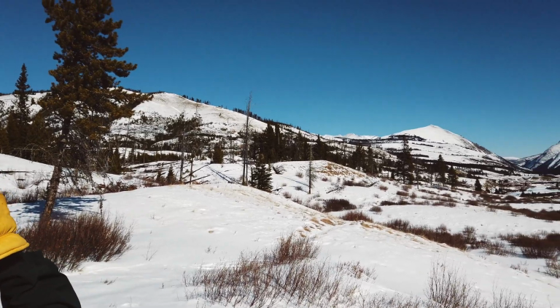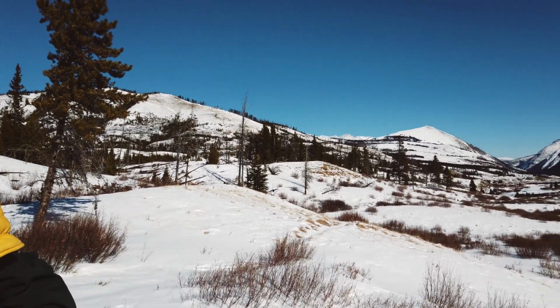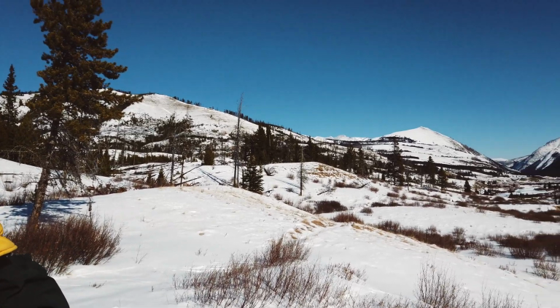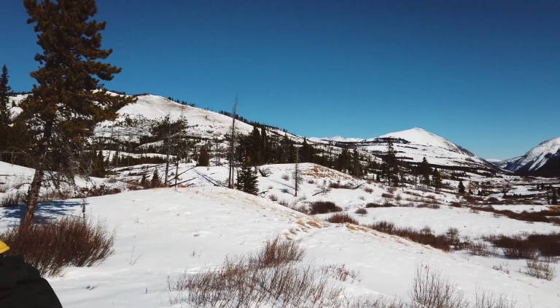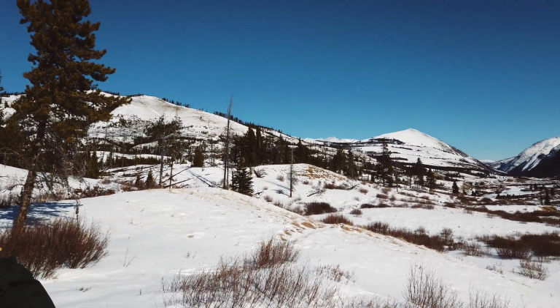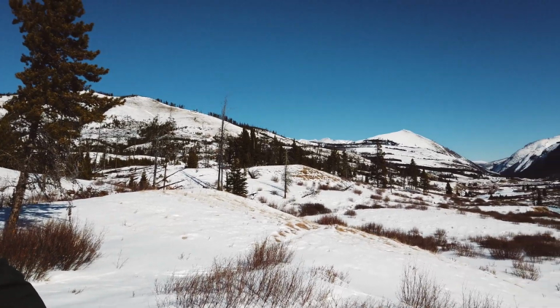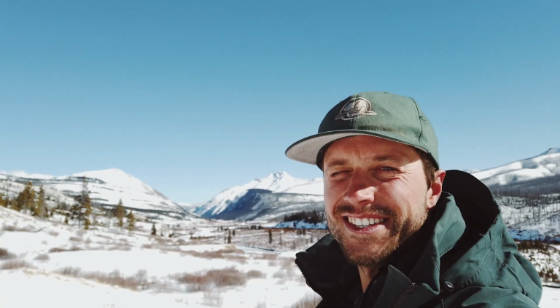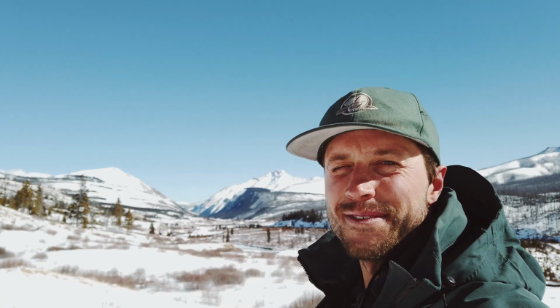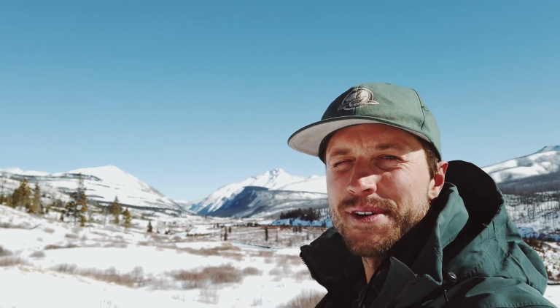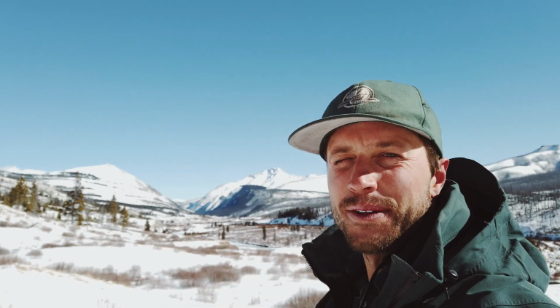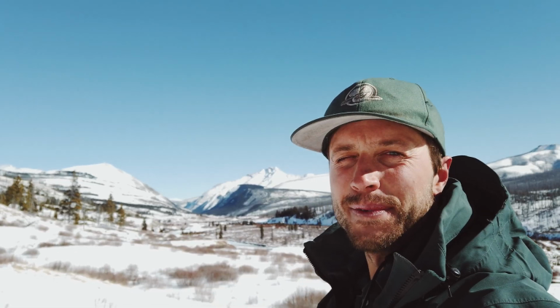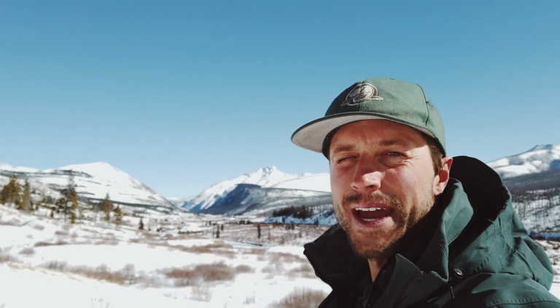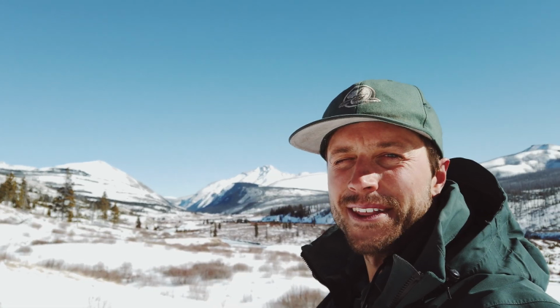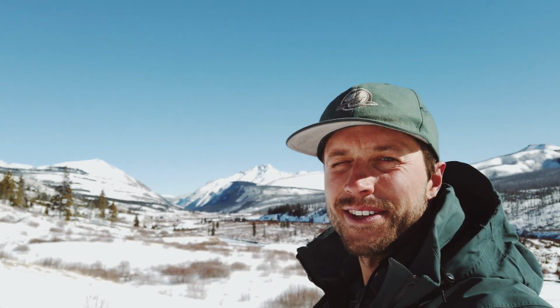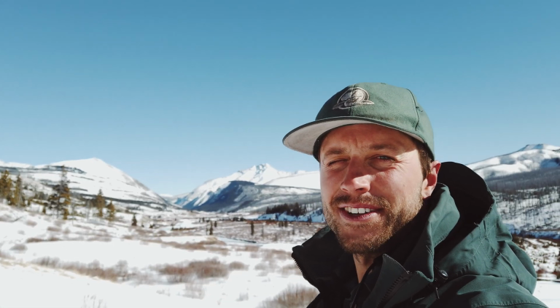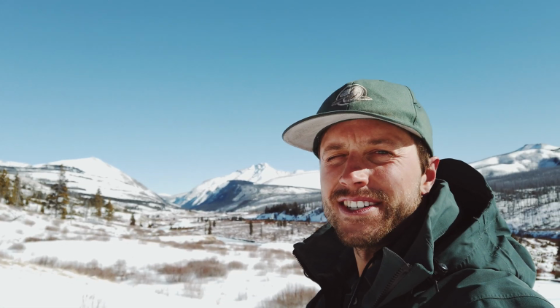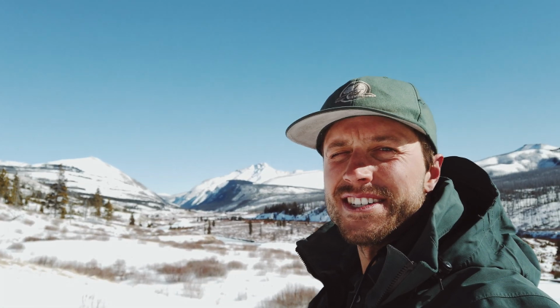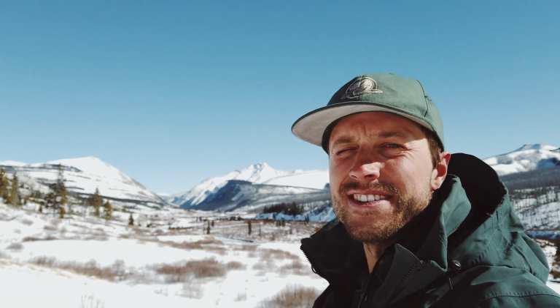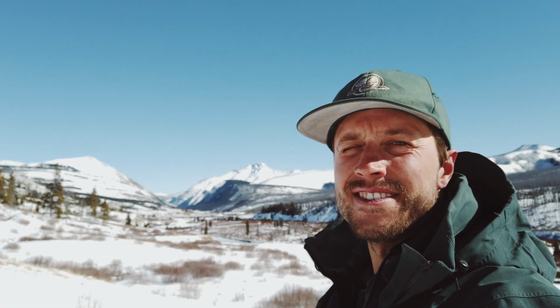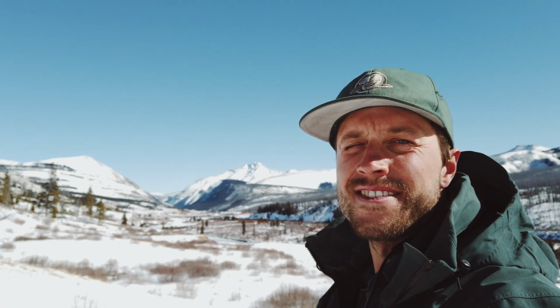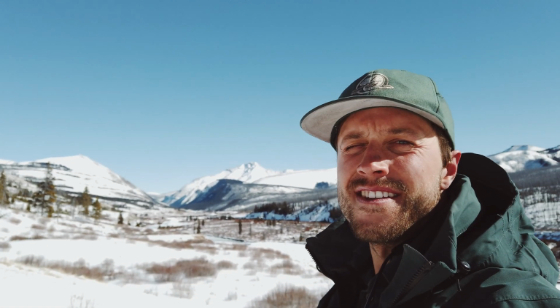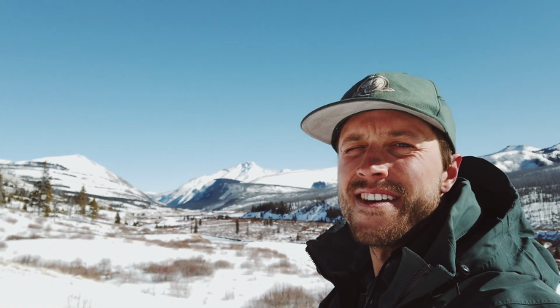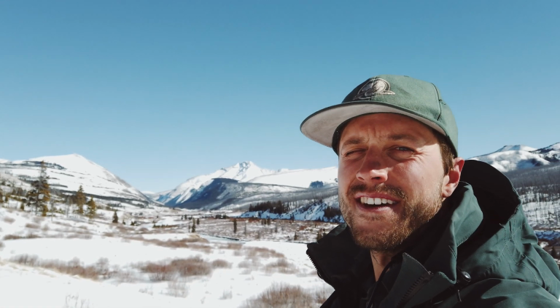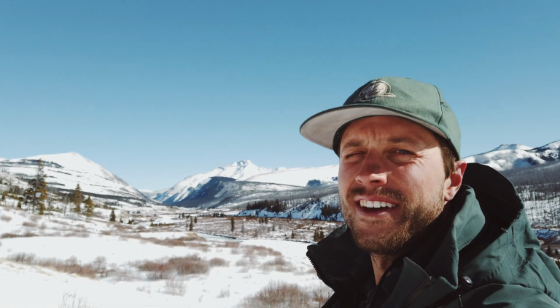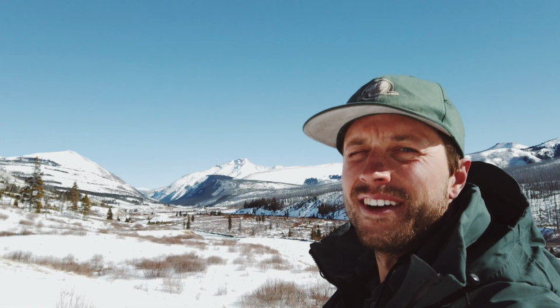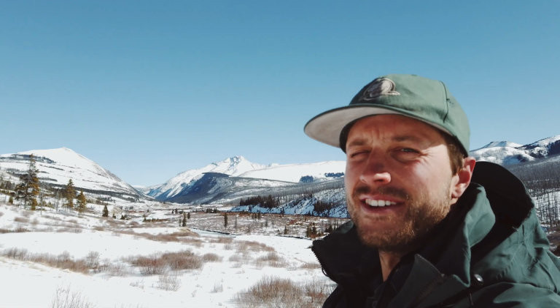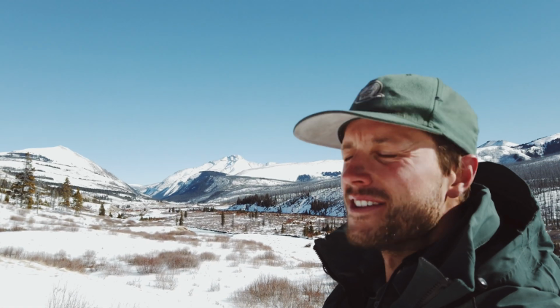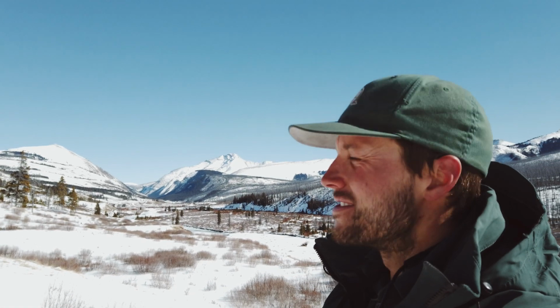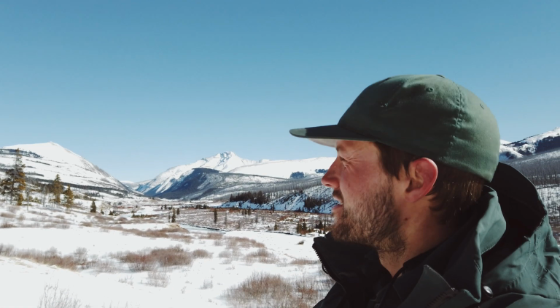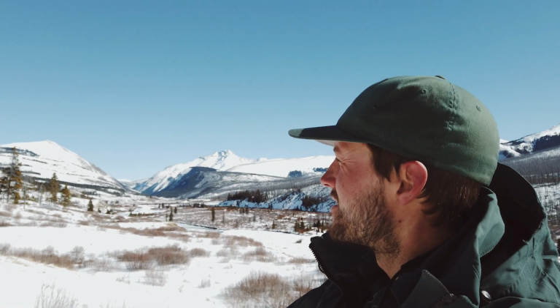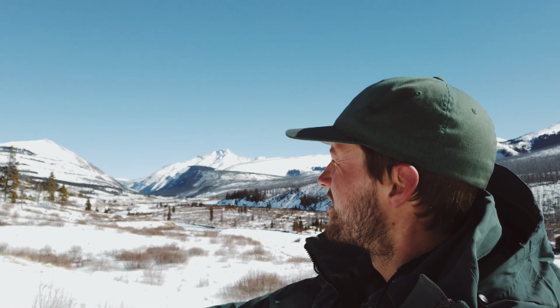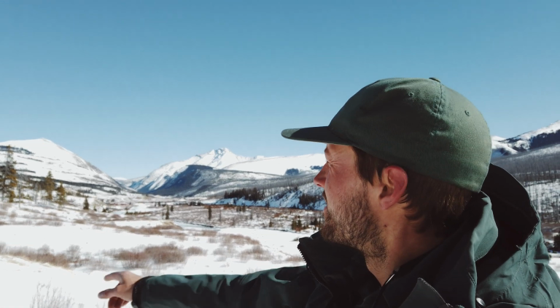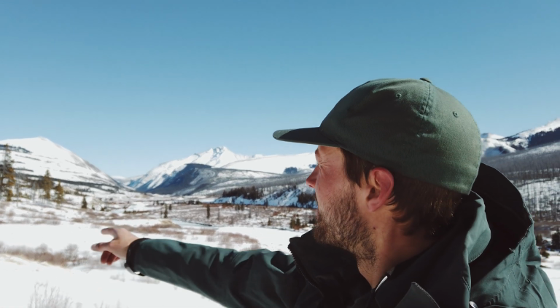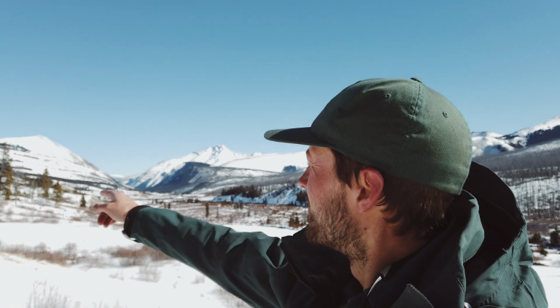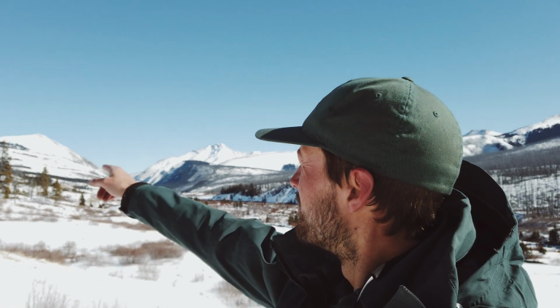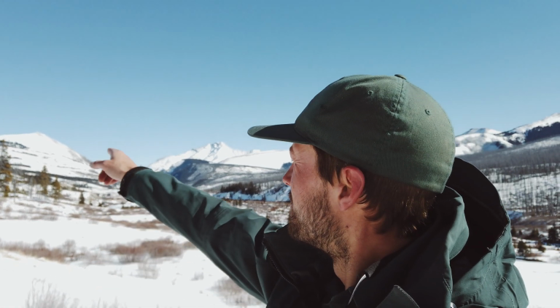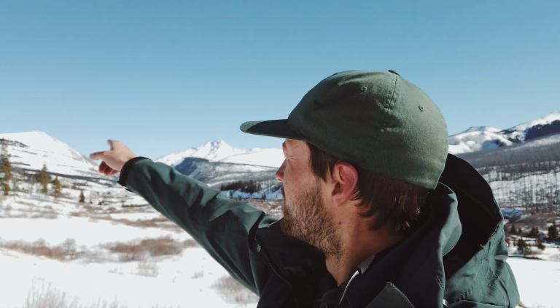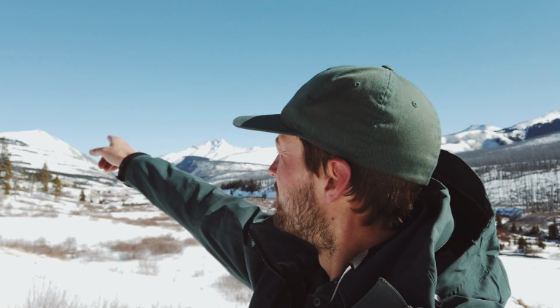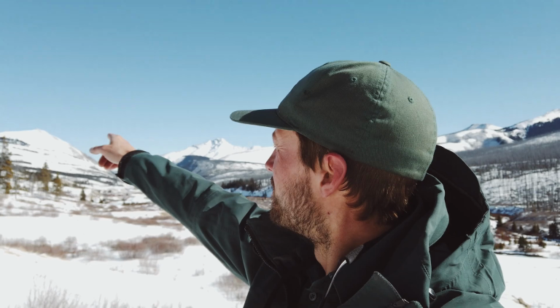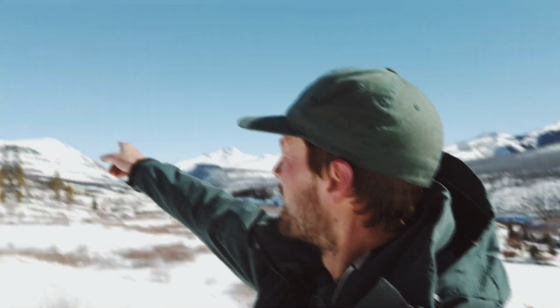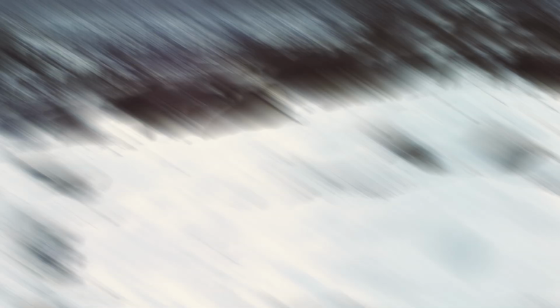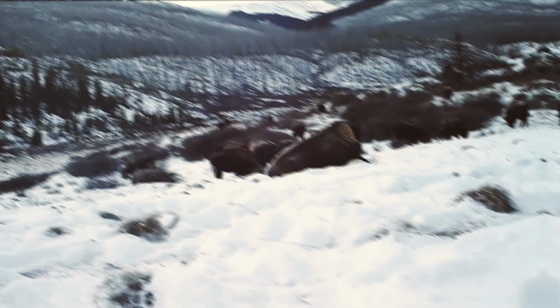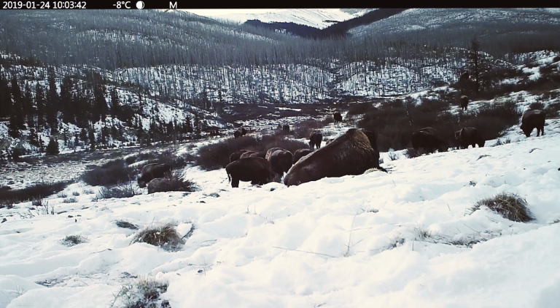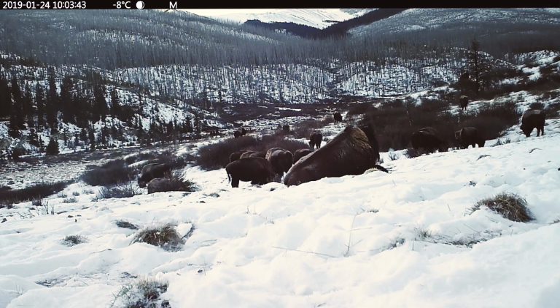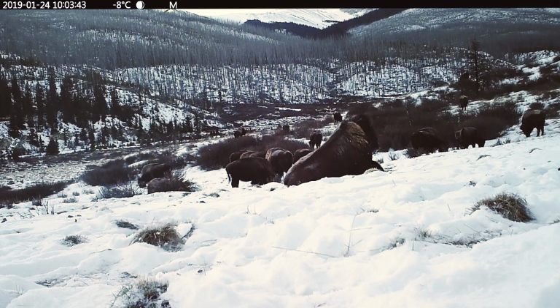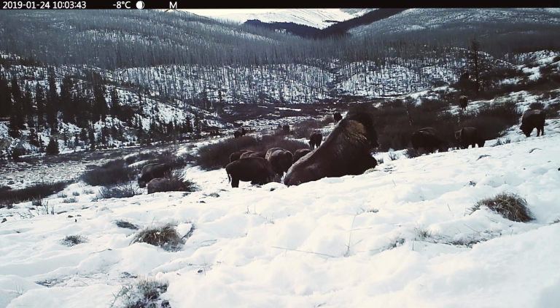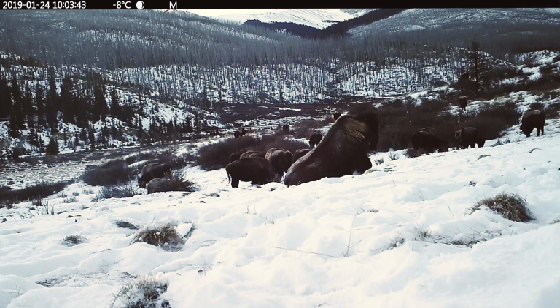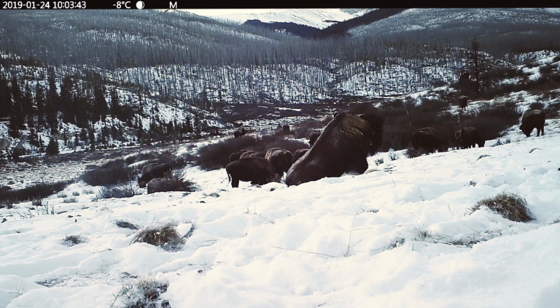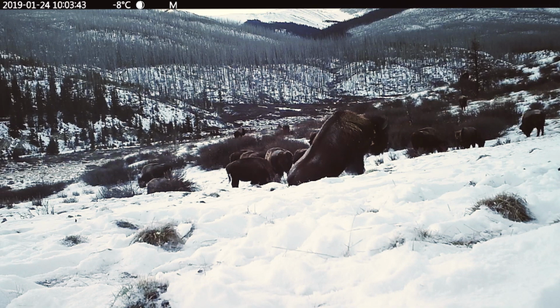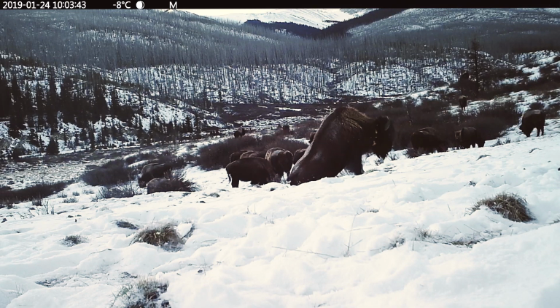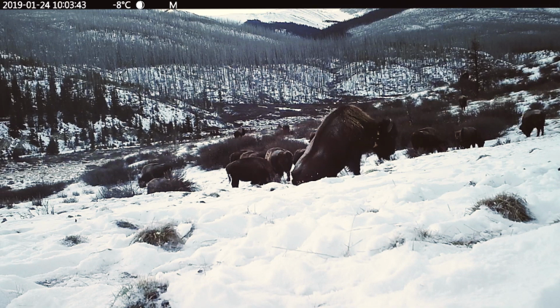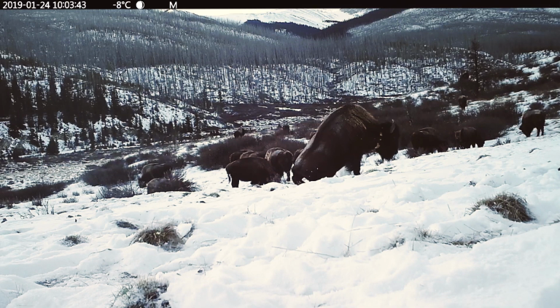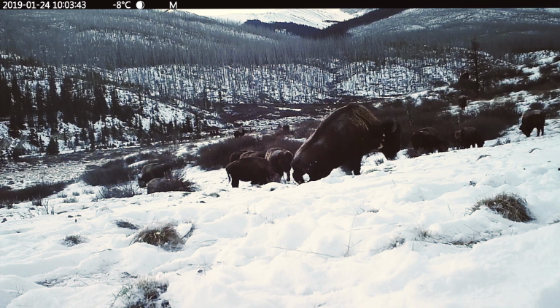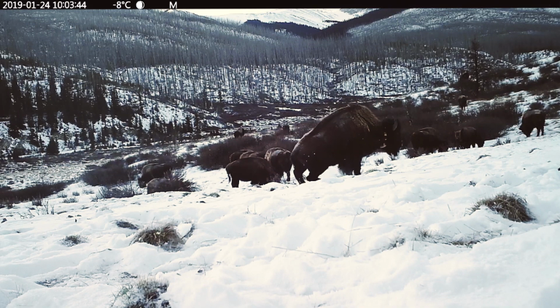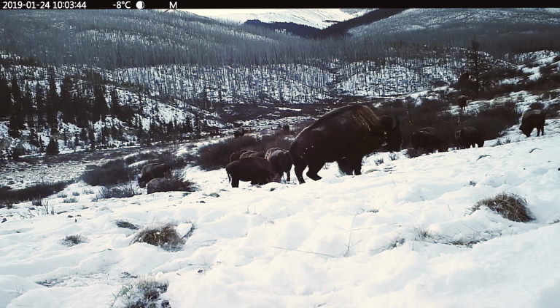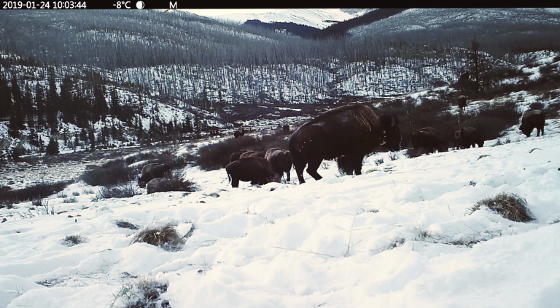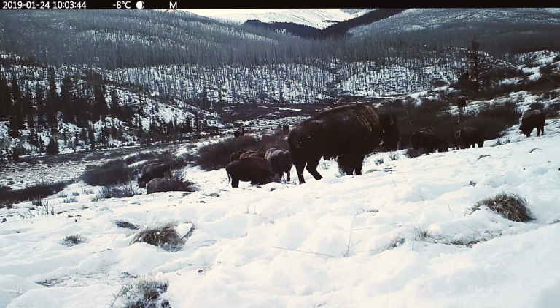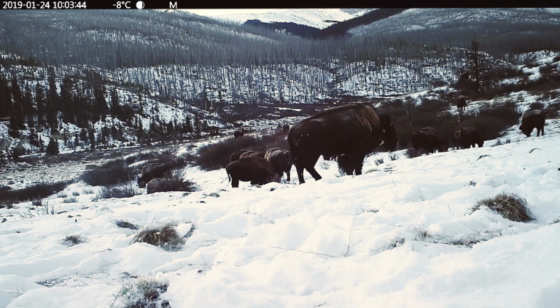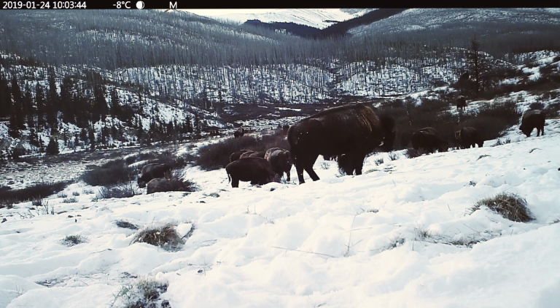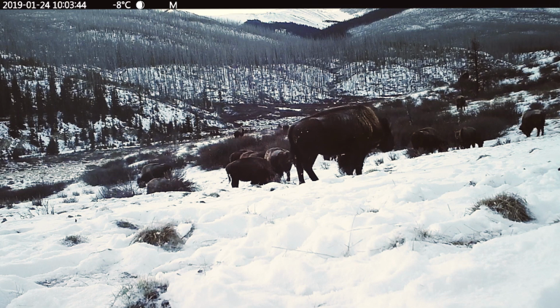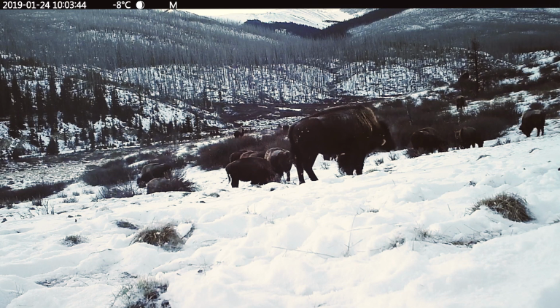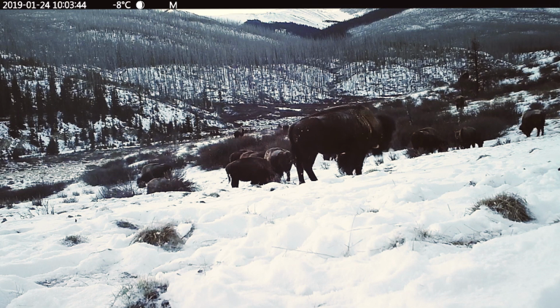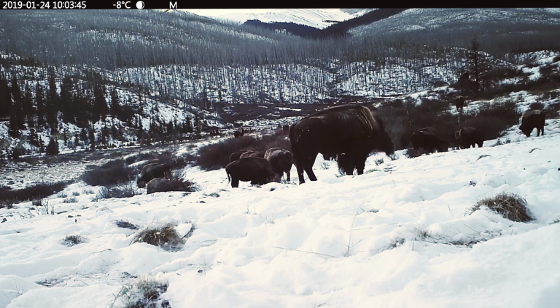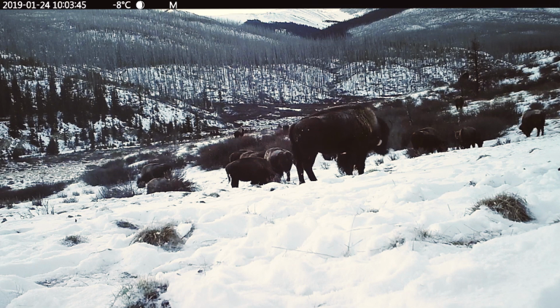Just got into the middle Panther and there are bison in the distance up on the hill. It's pretty amazing.